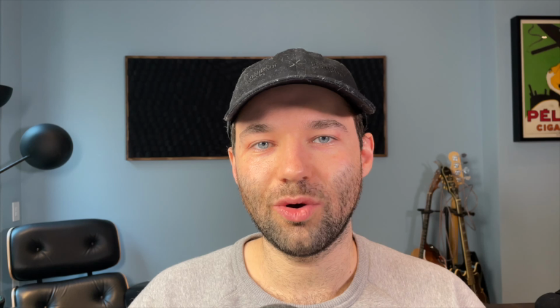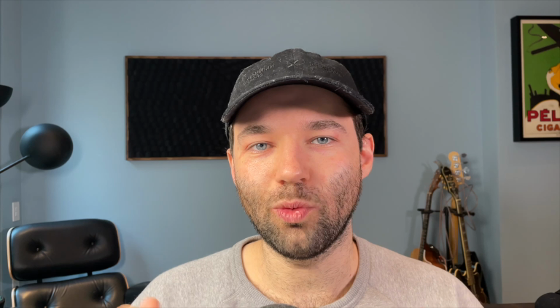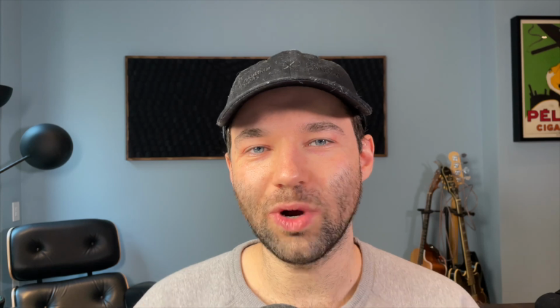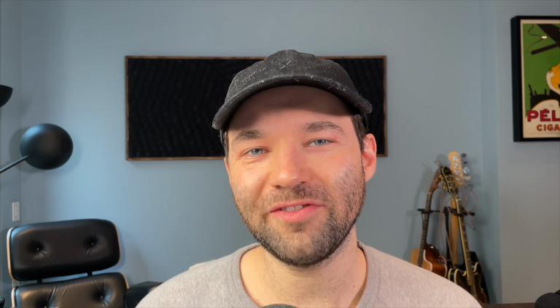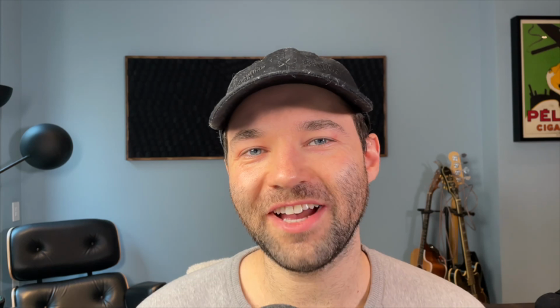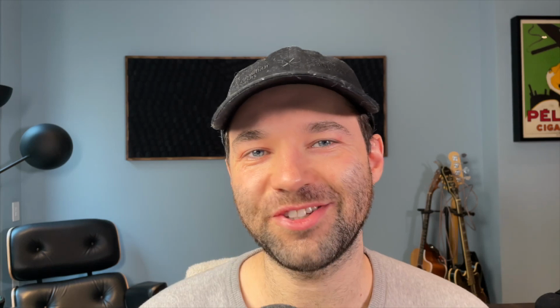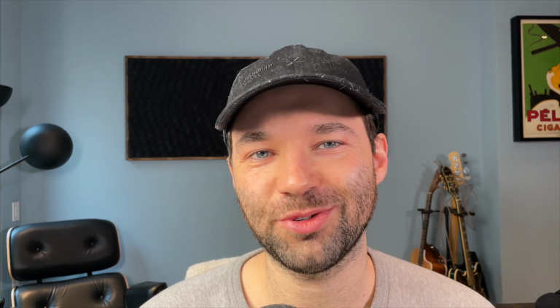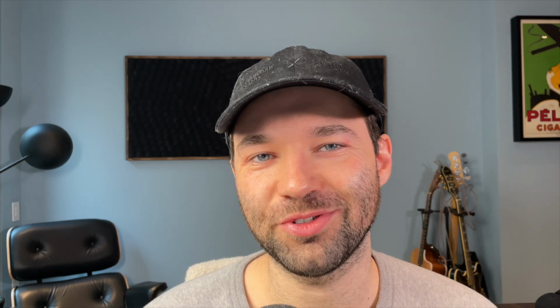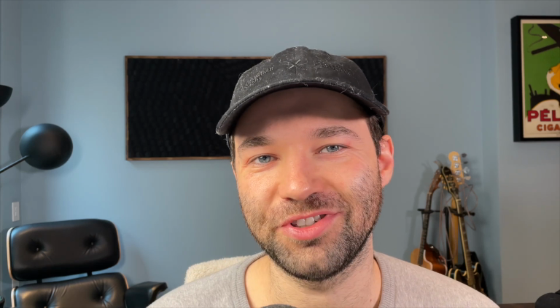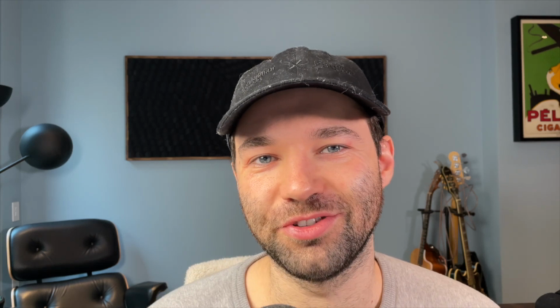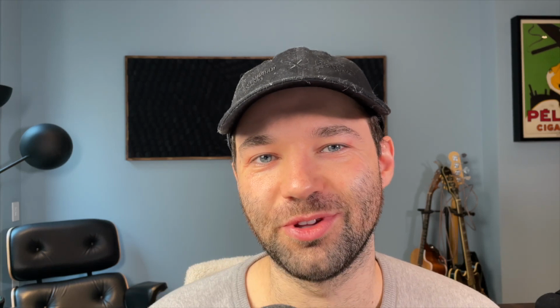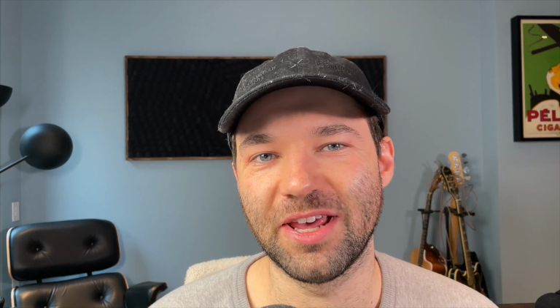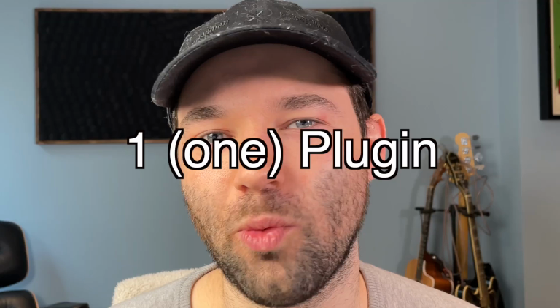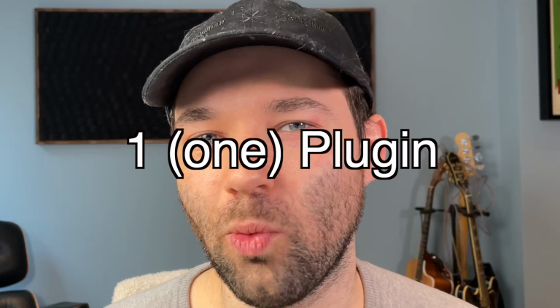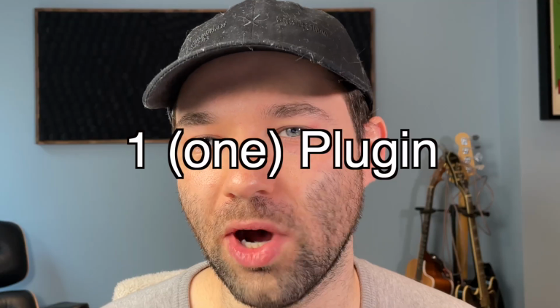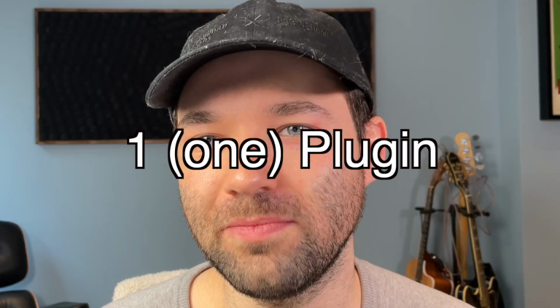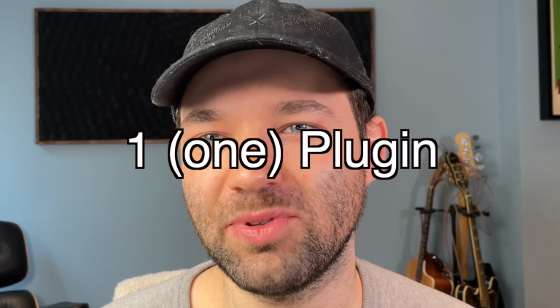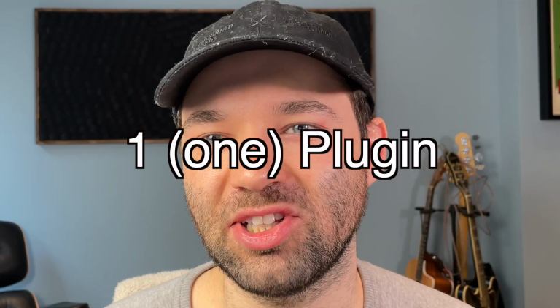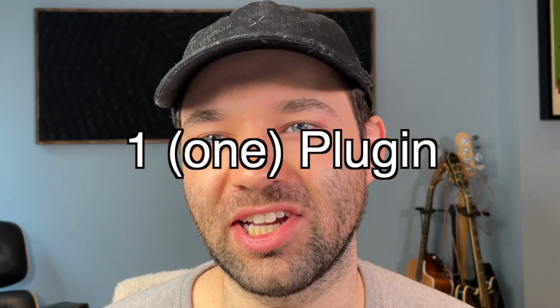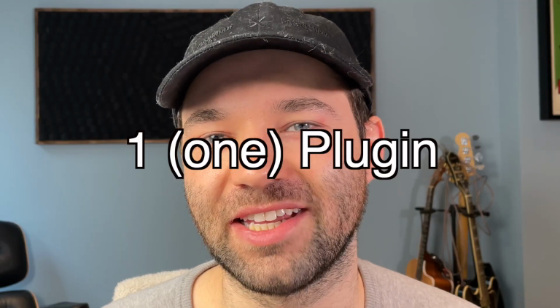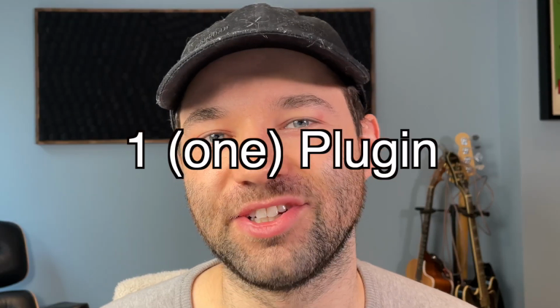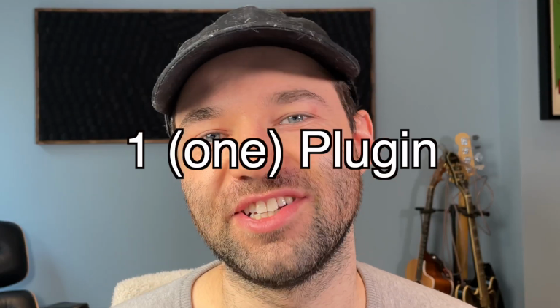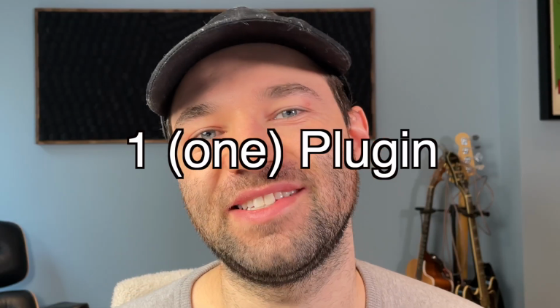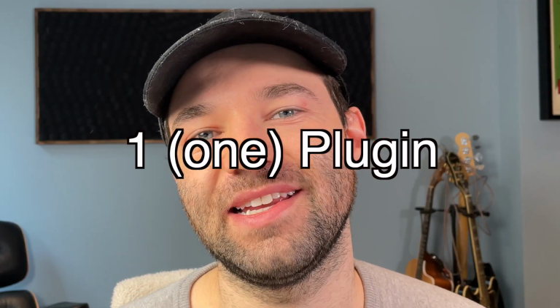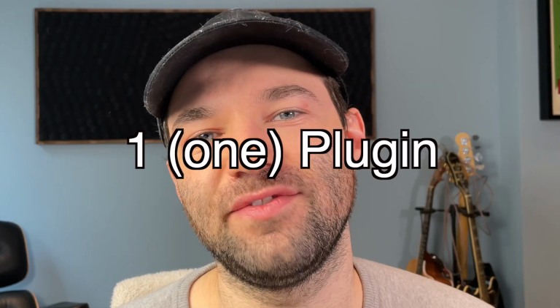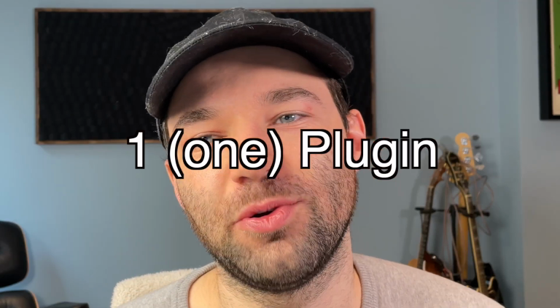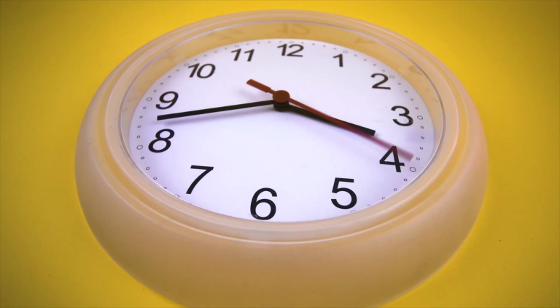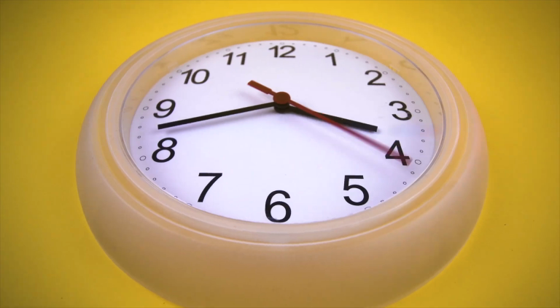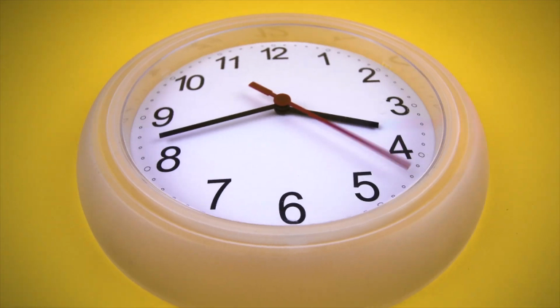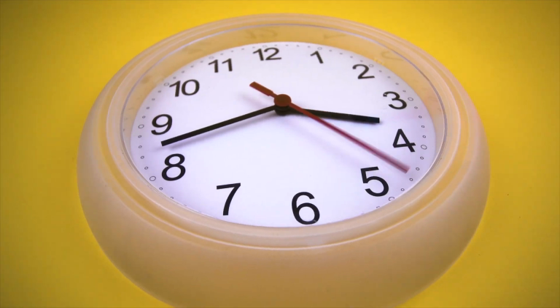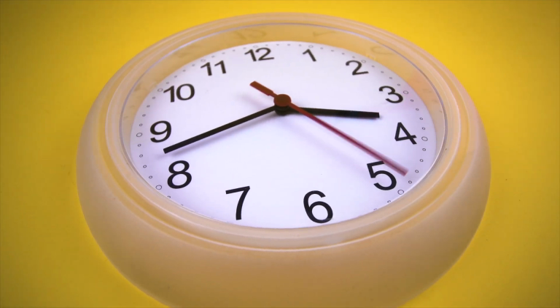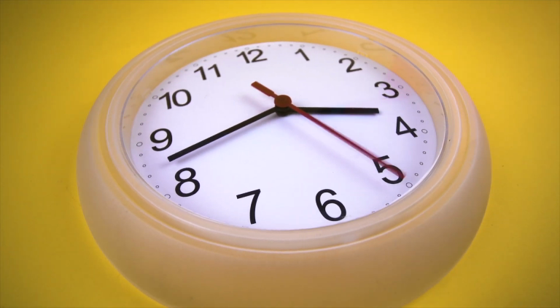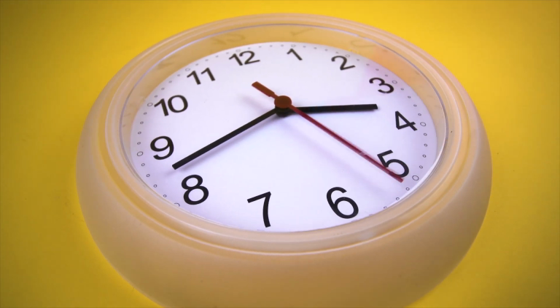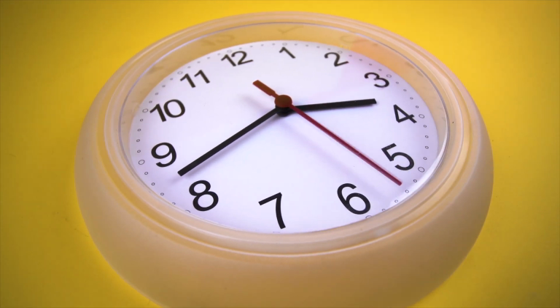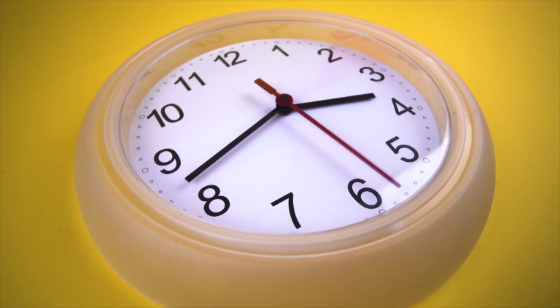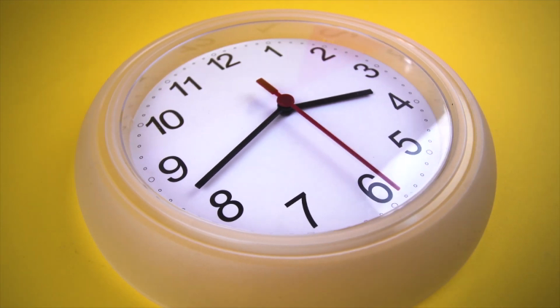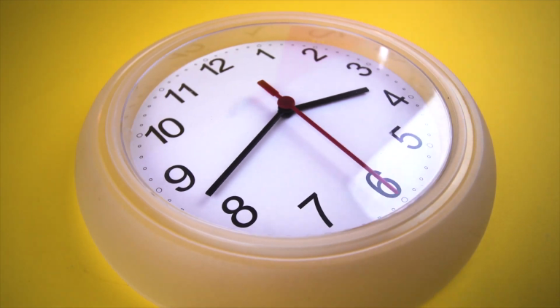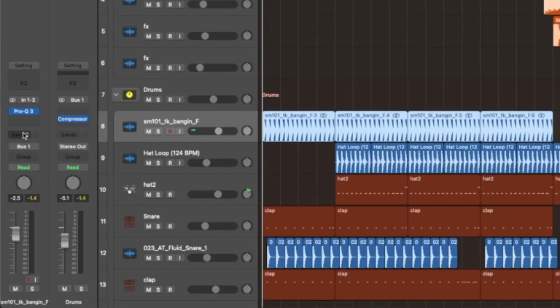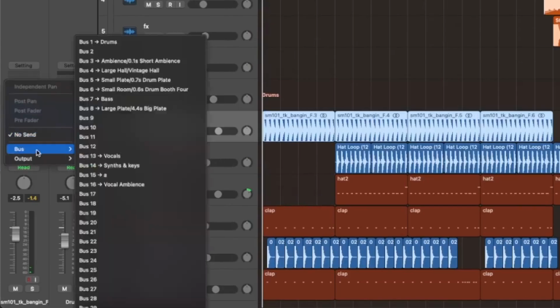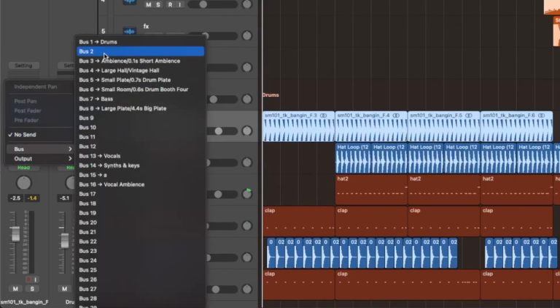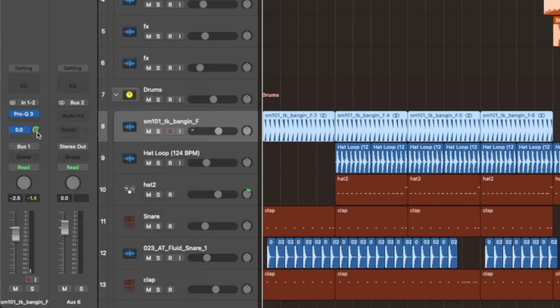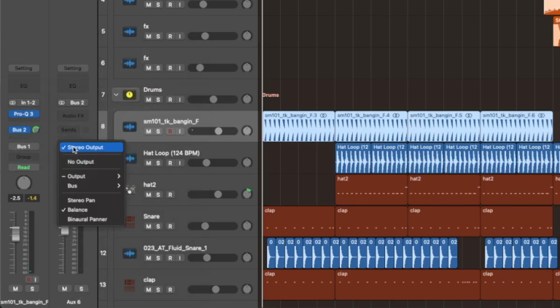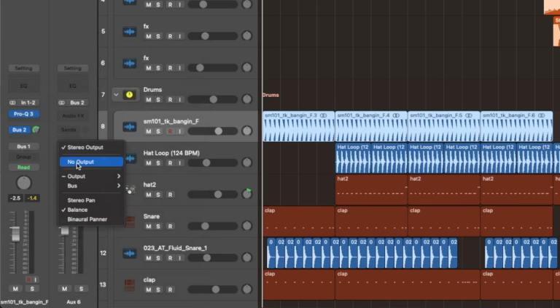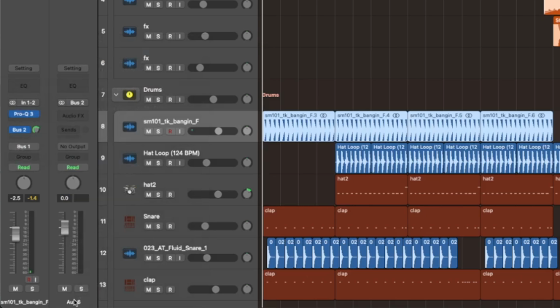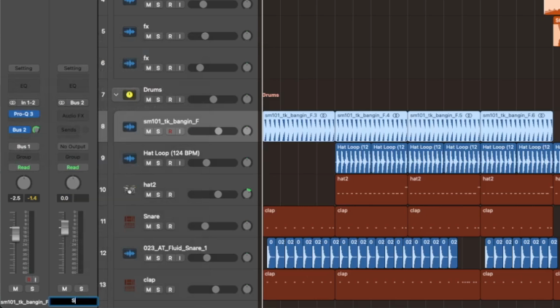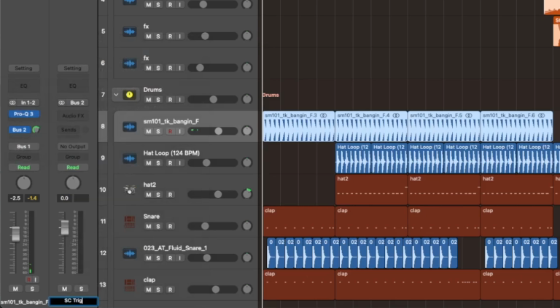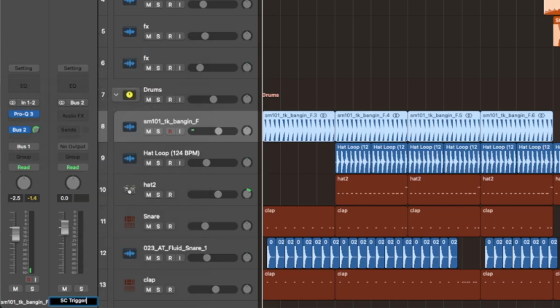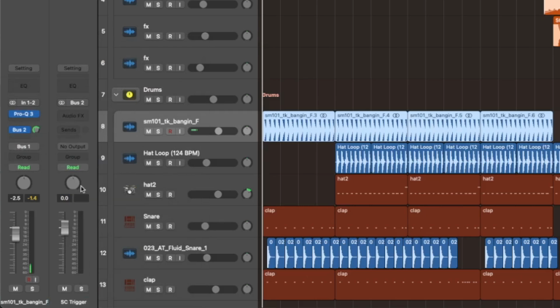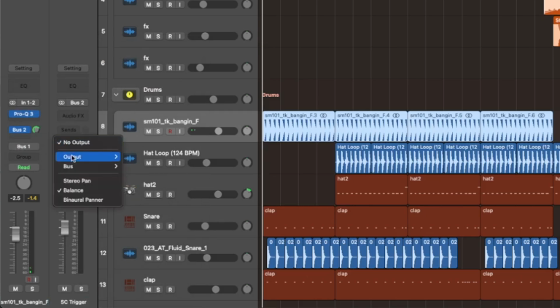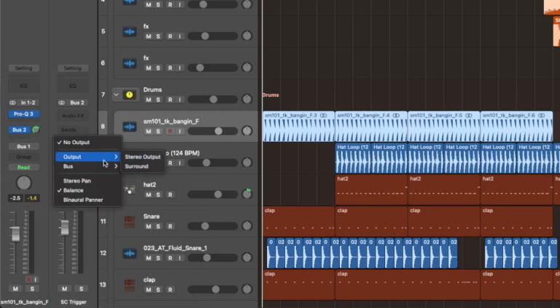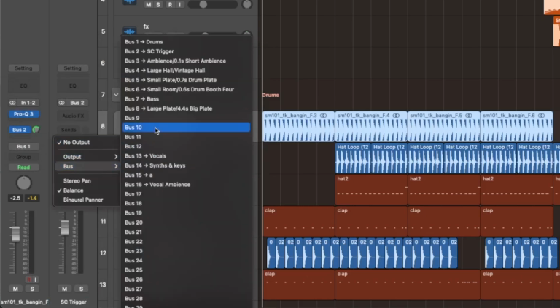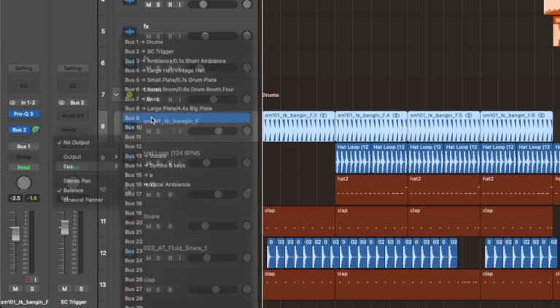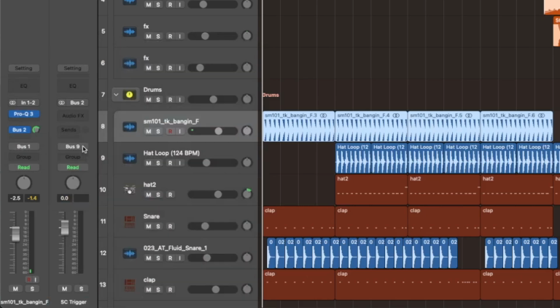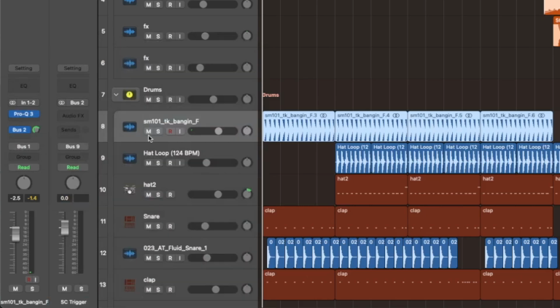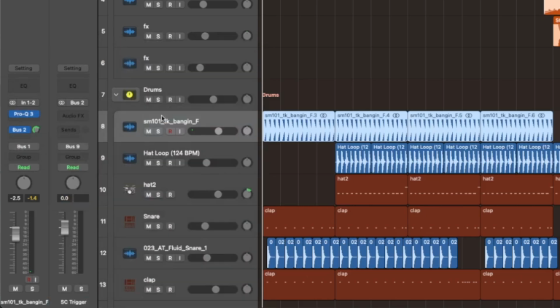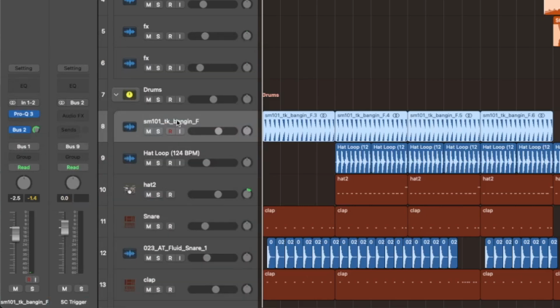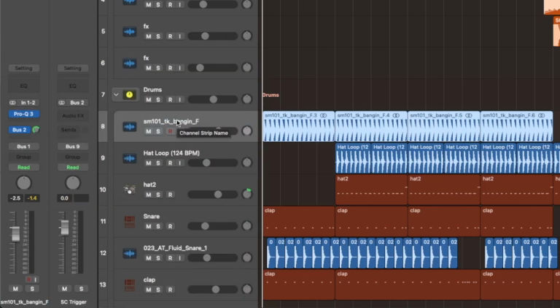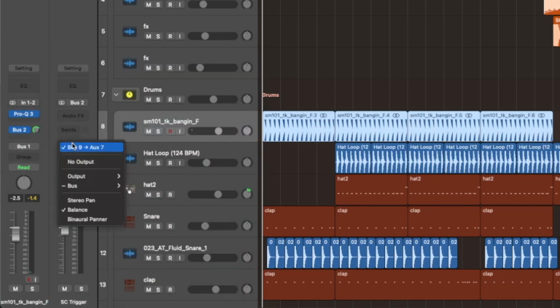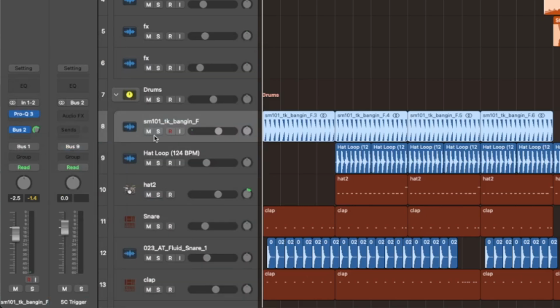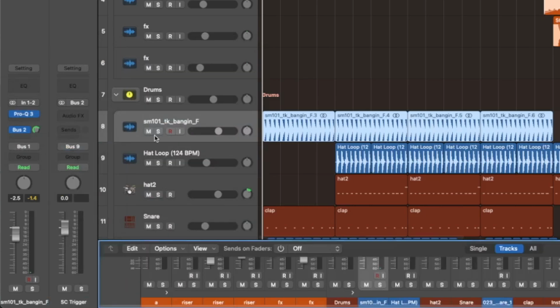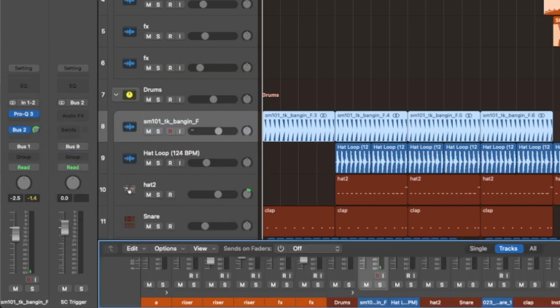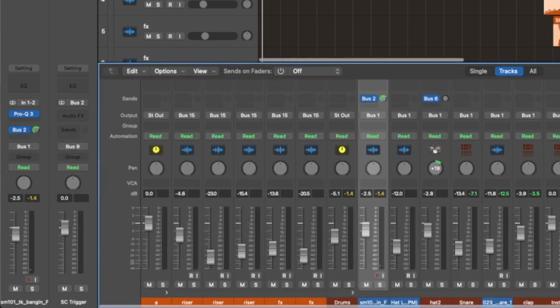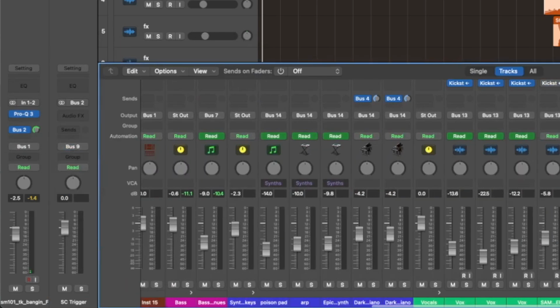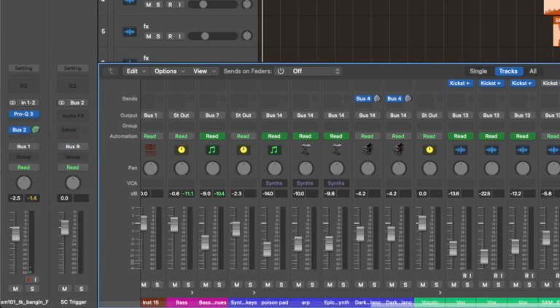What if I told you that one plugin could save you hours and hours of painstaking routing on every track that you make?